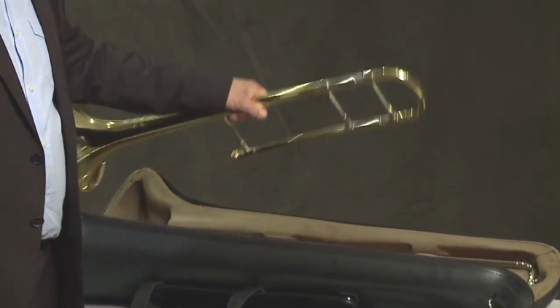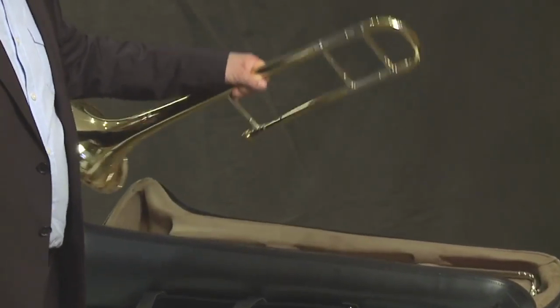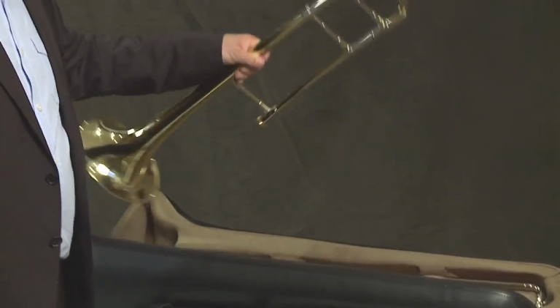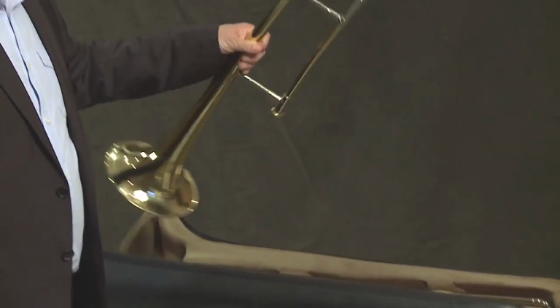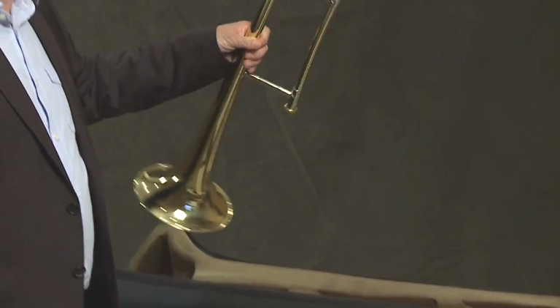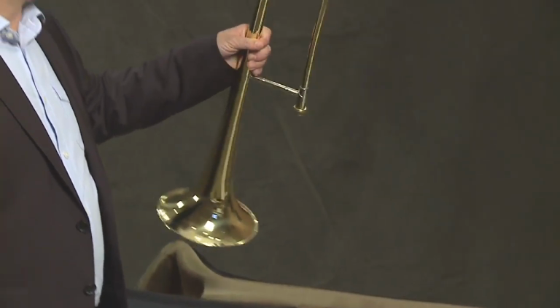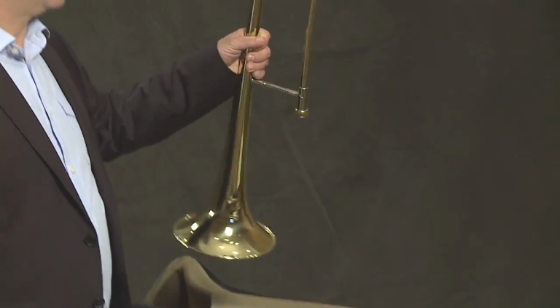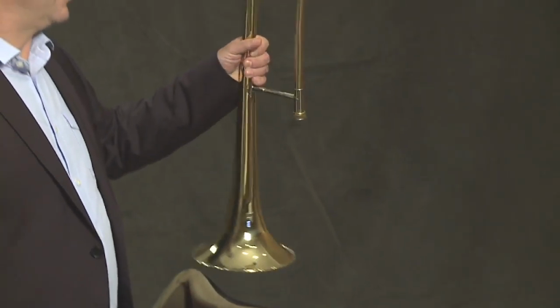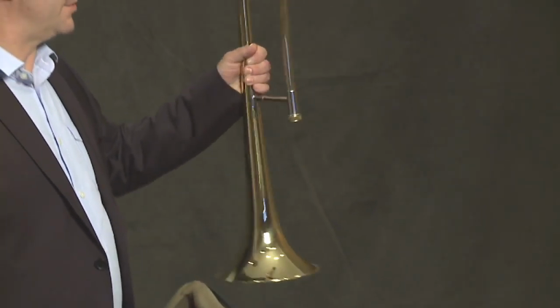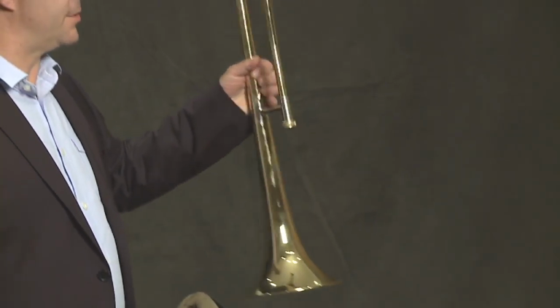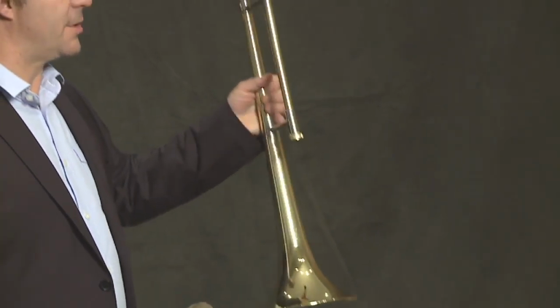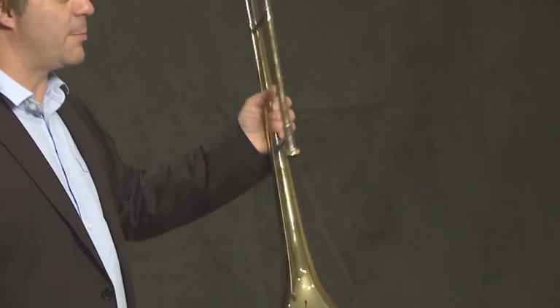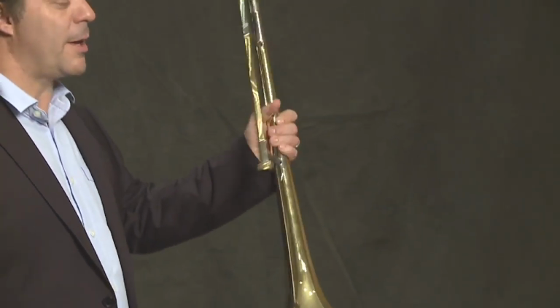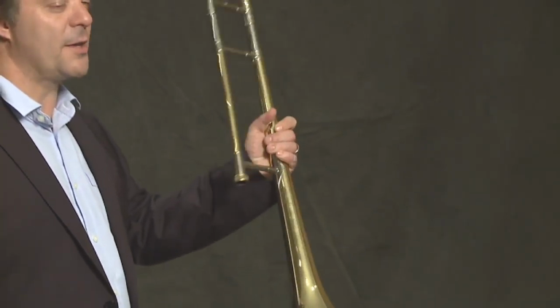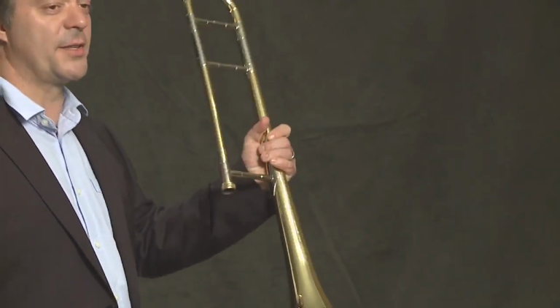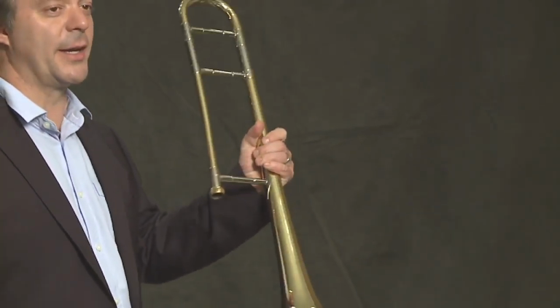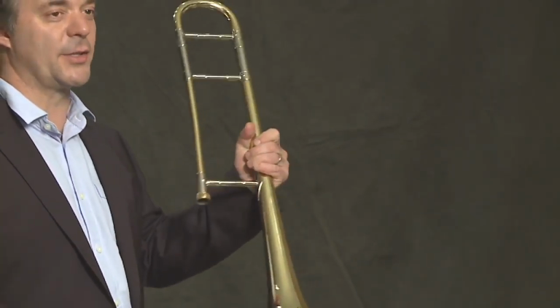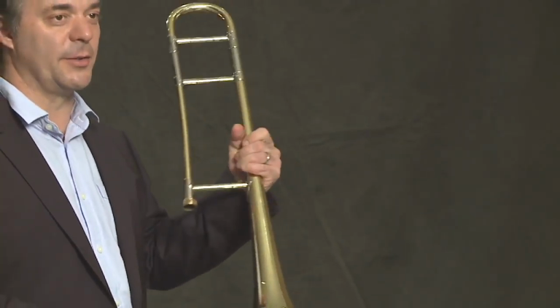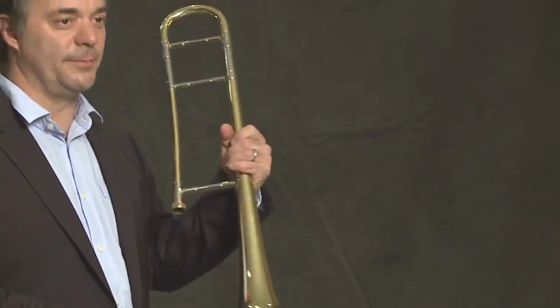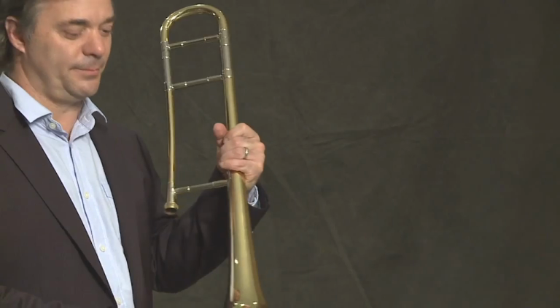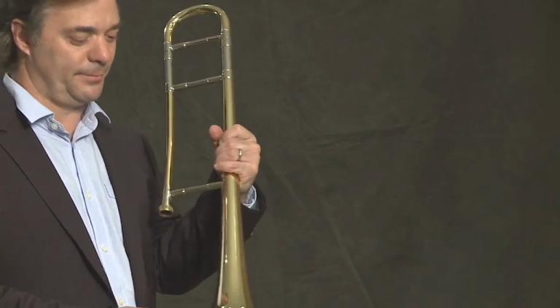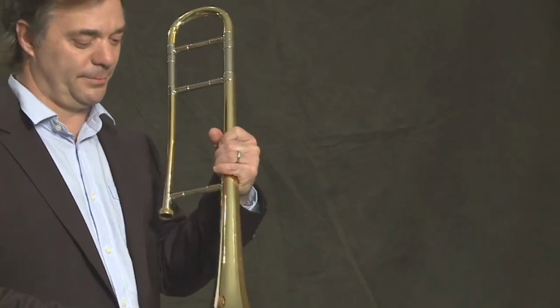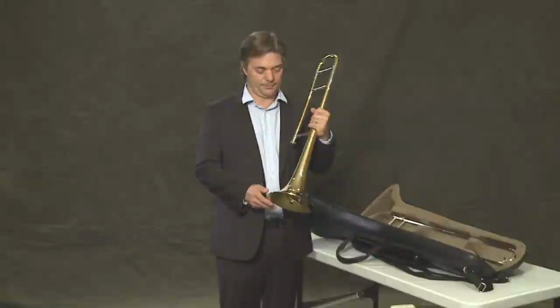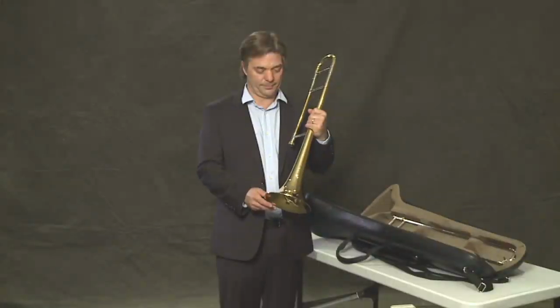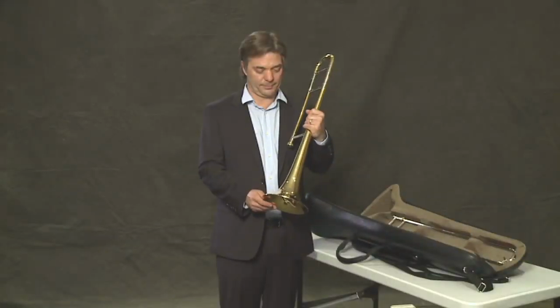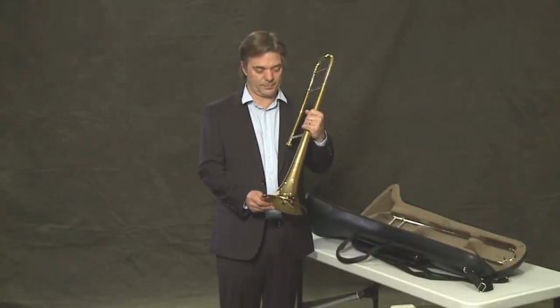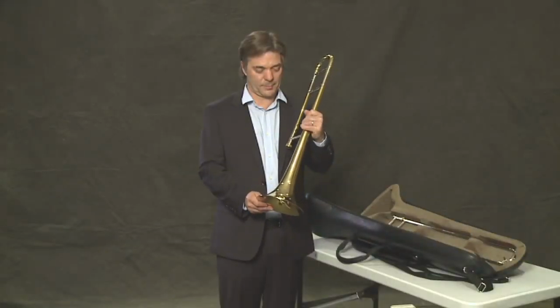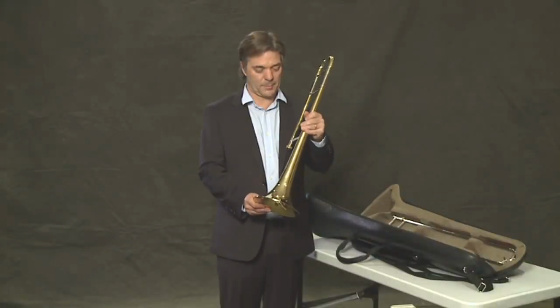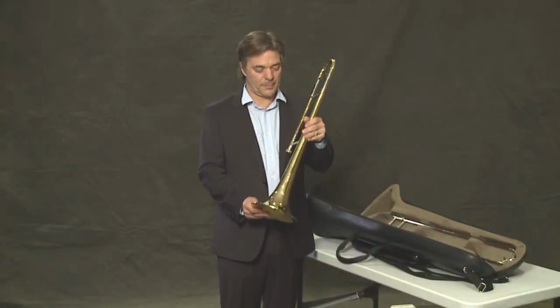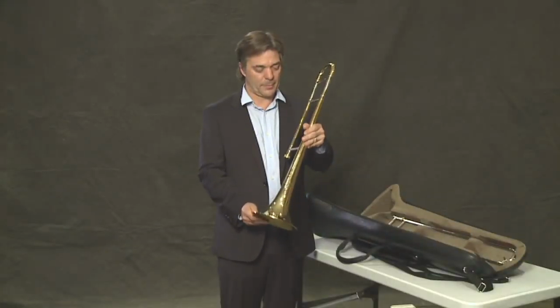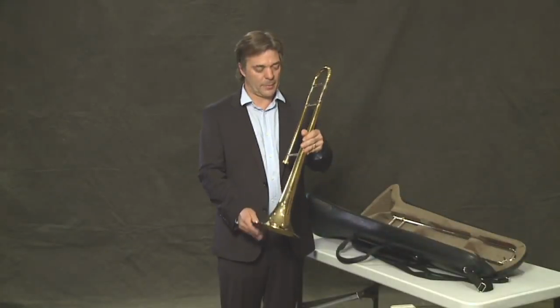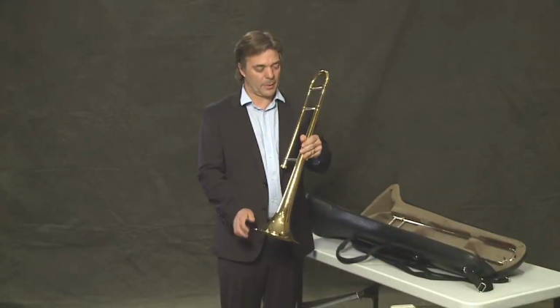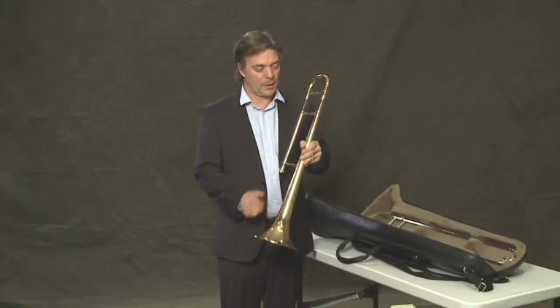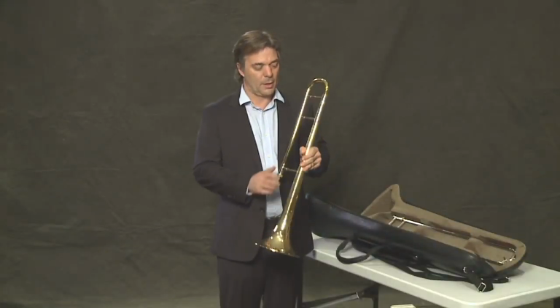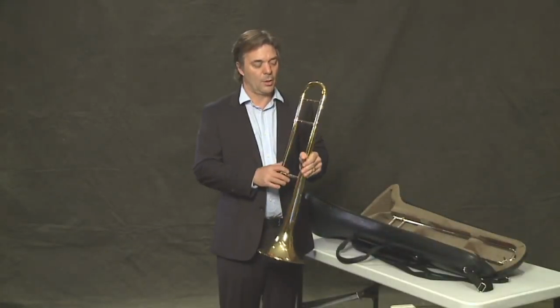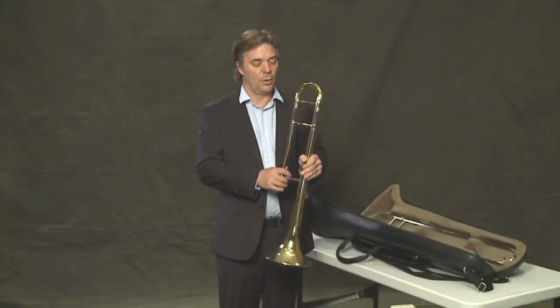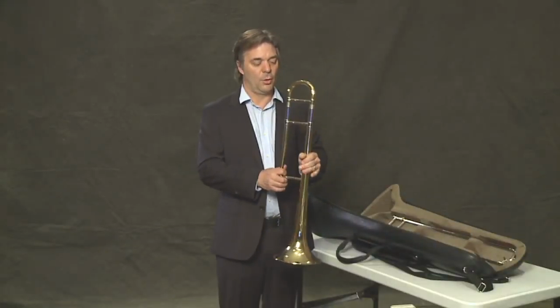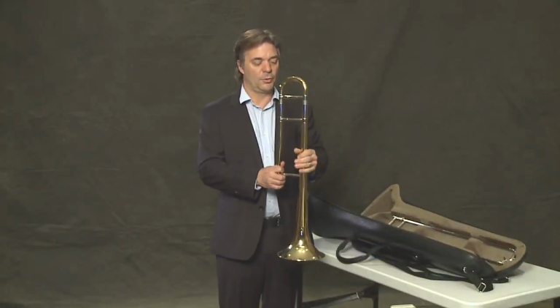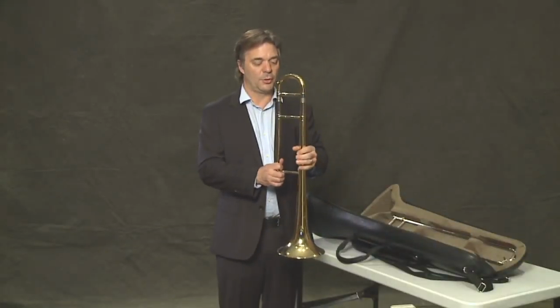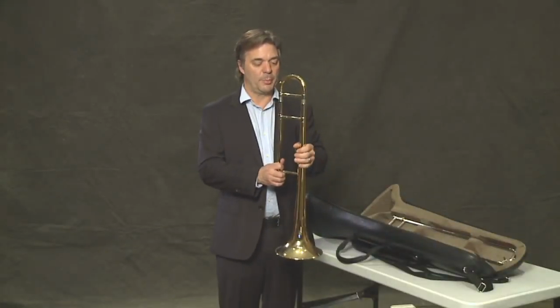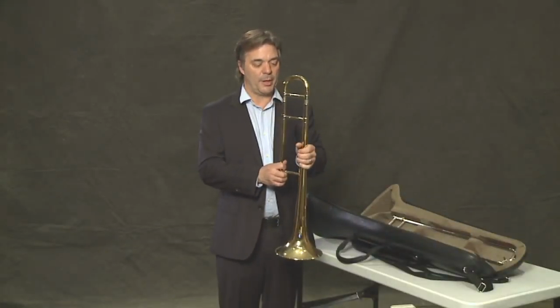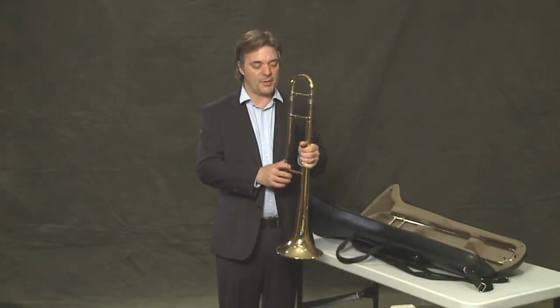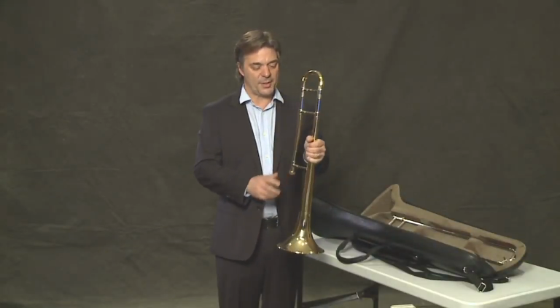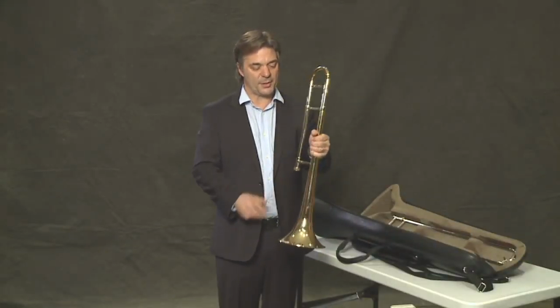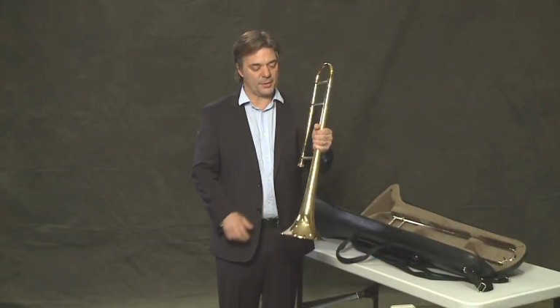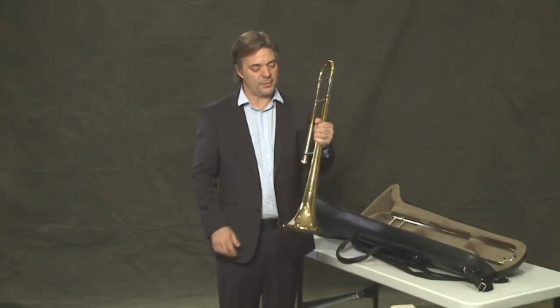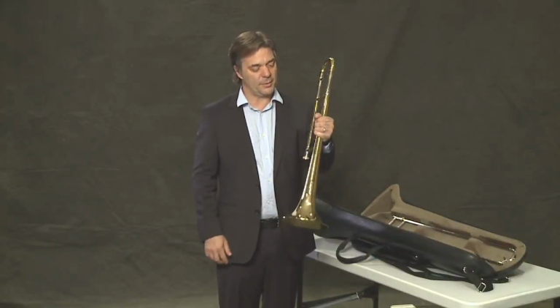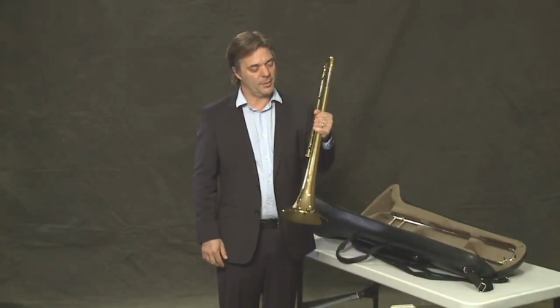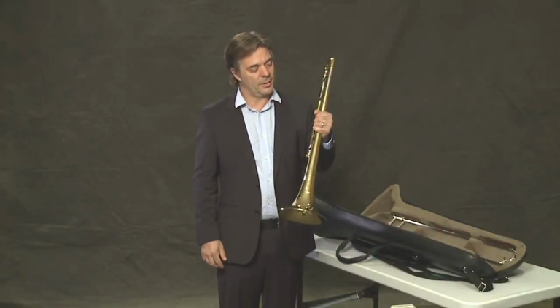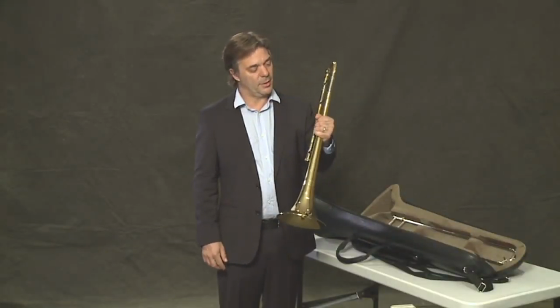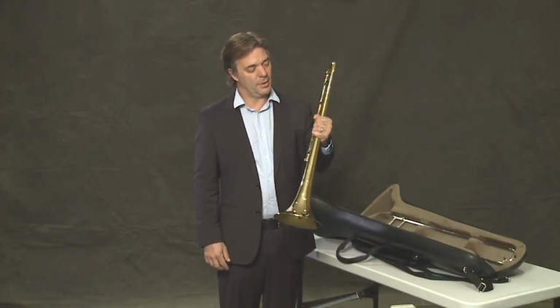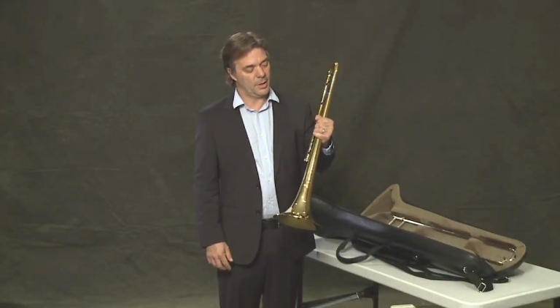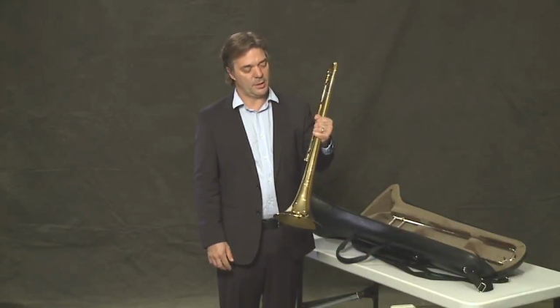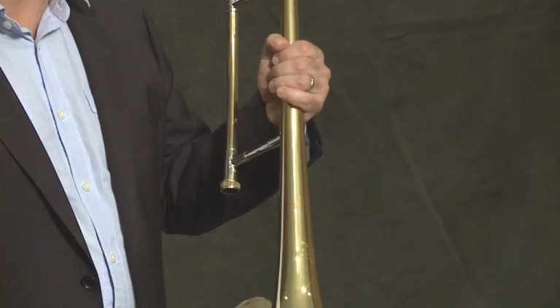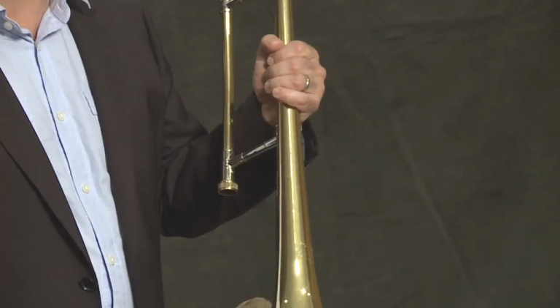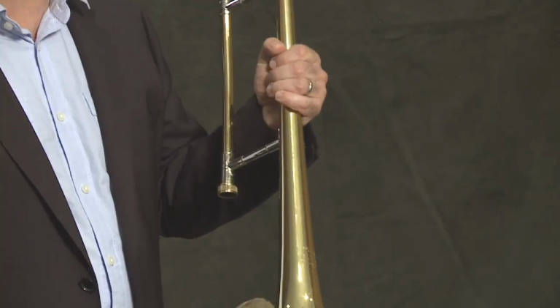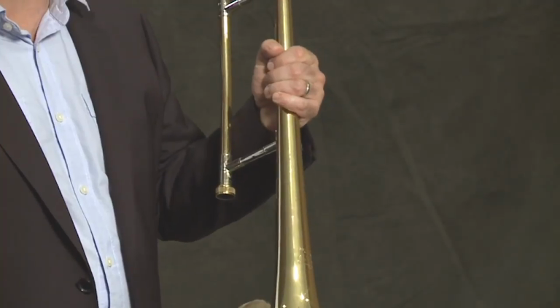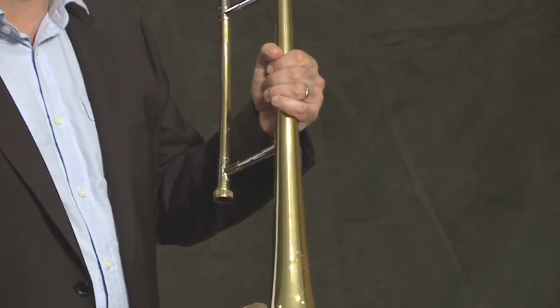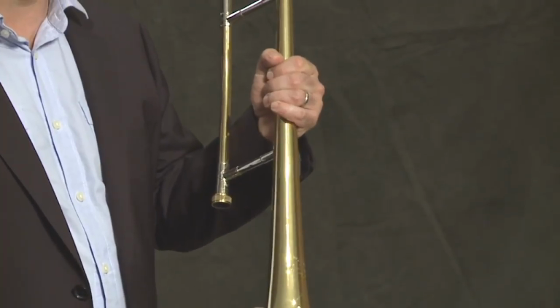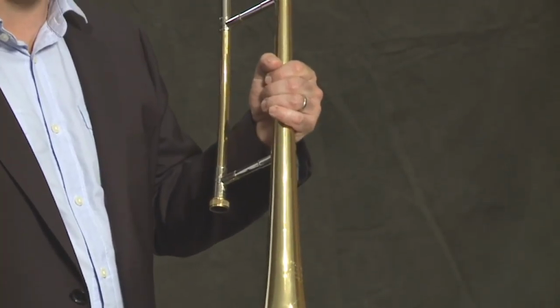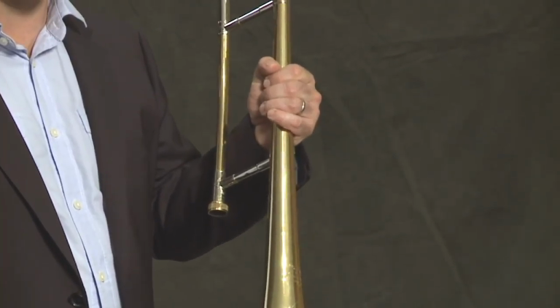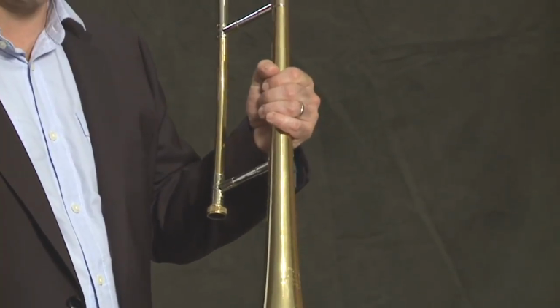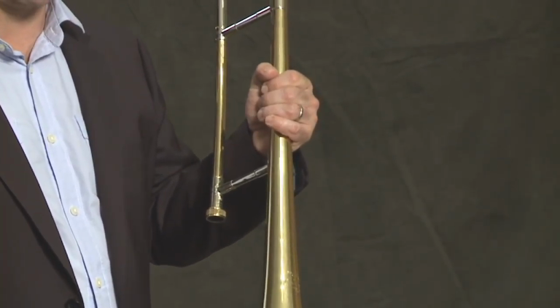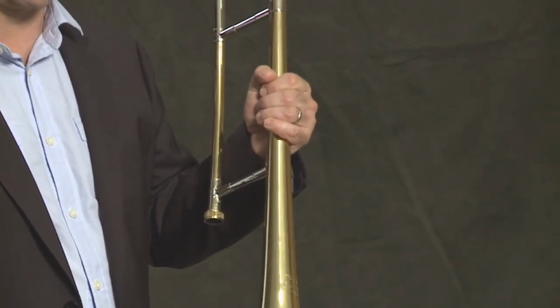First, this is the bell section. Hold your bell section in the middle like this.